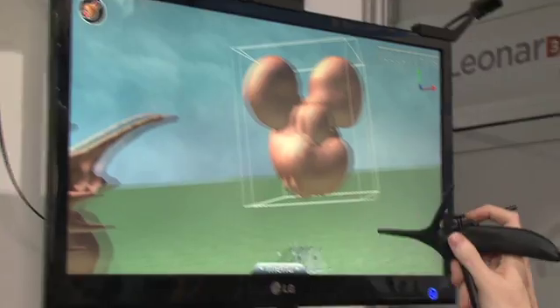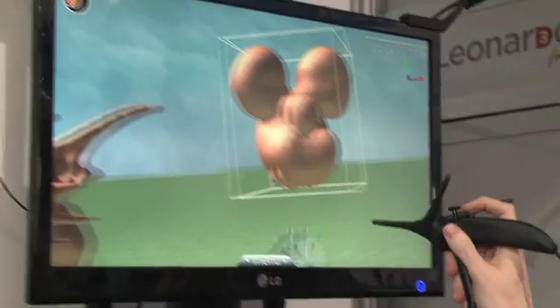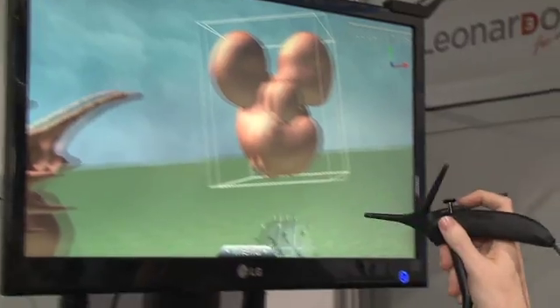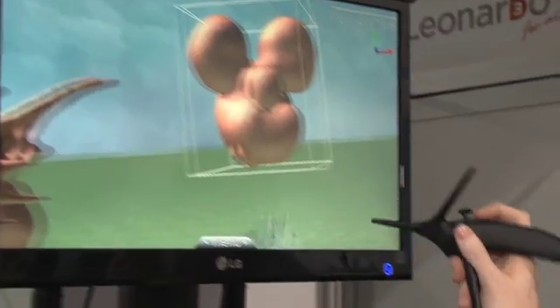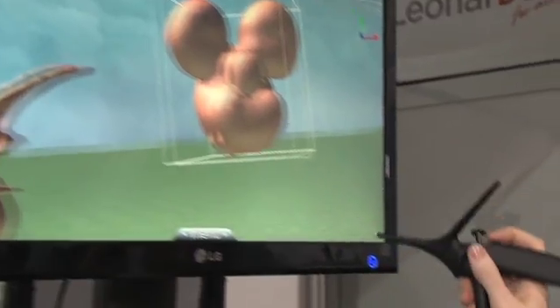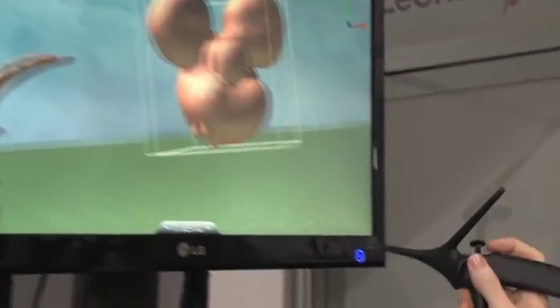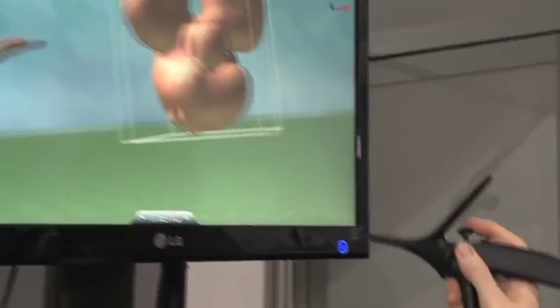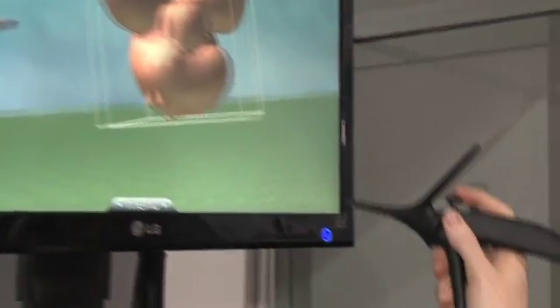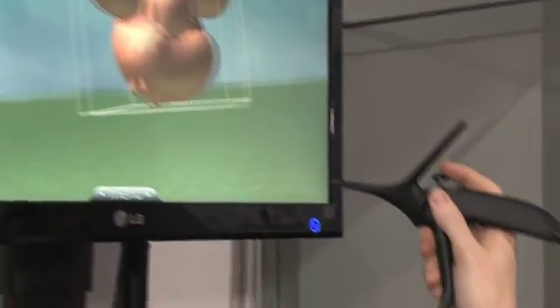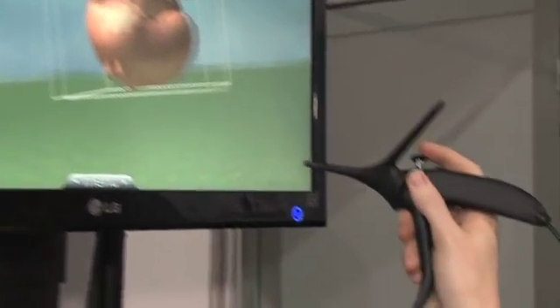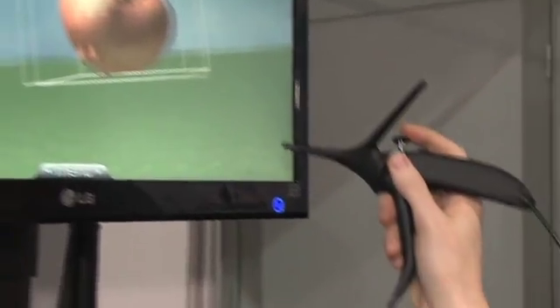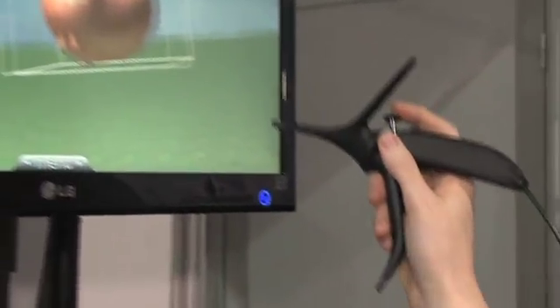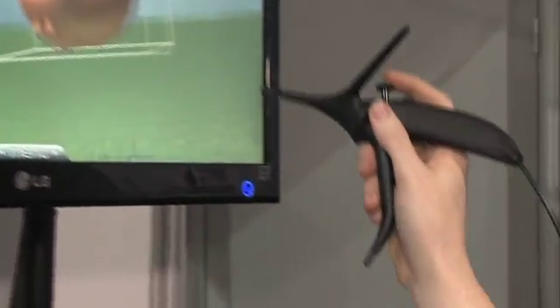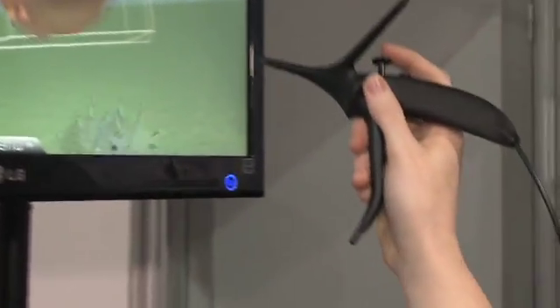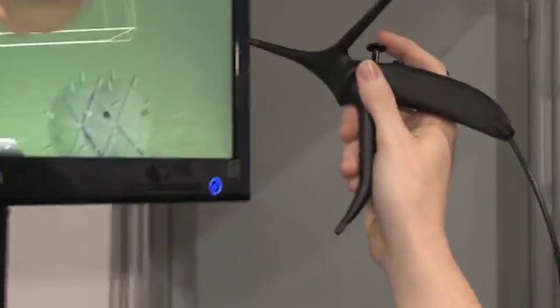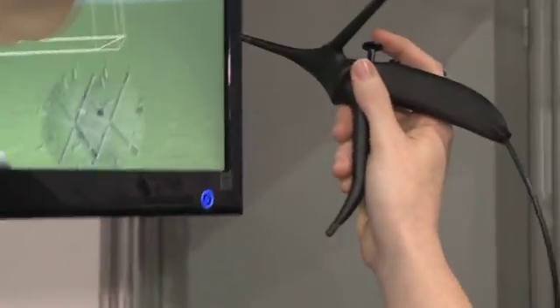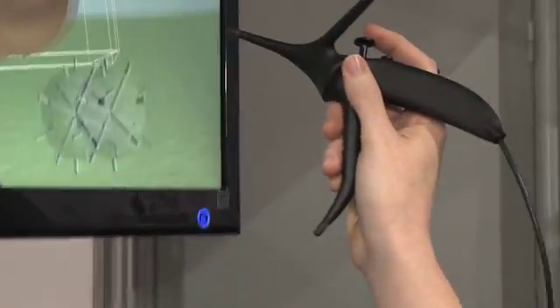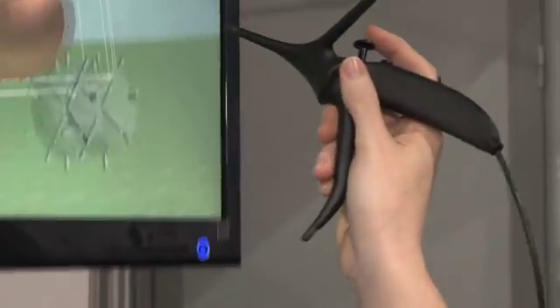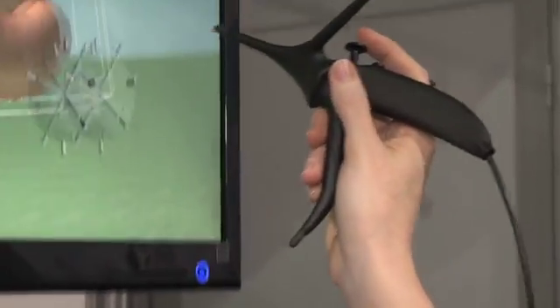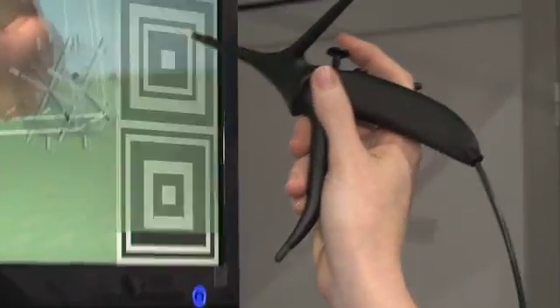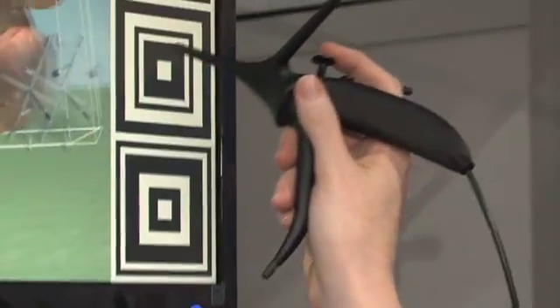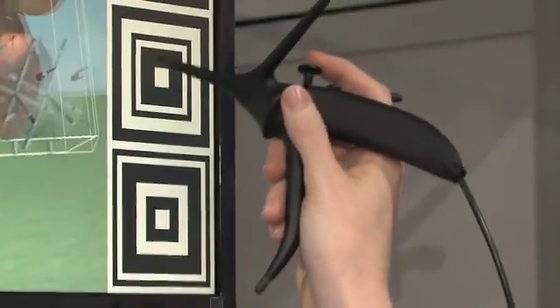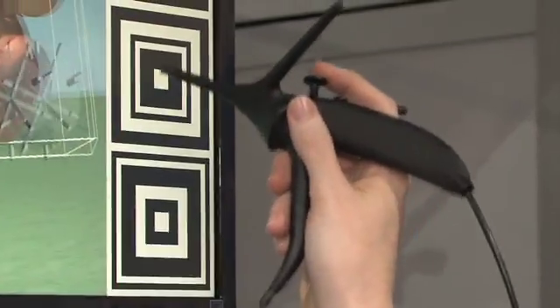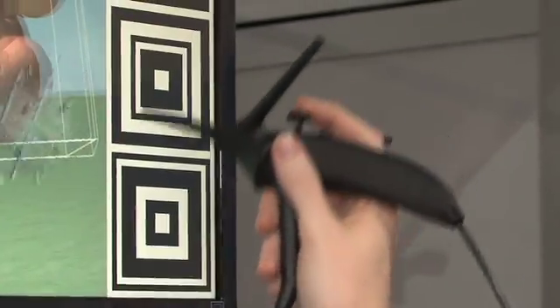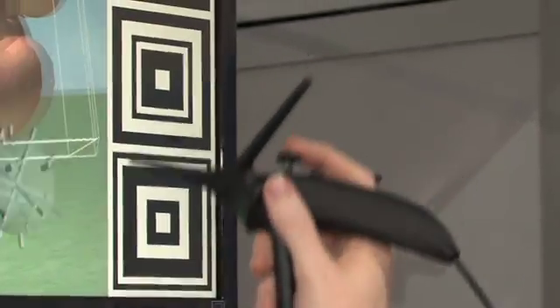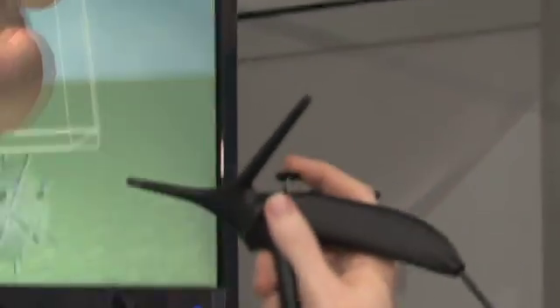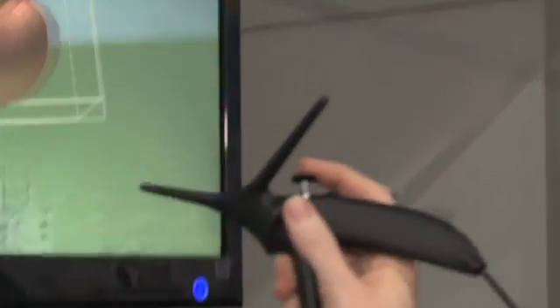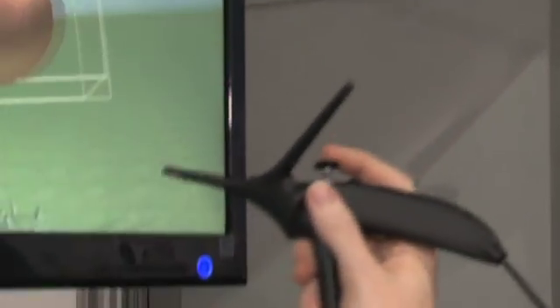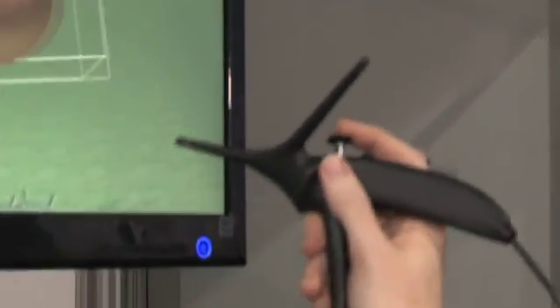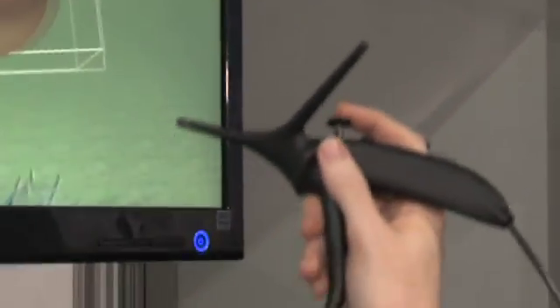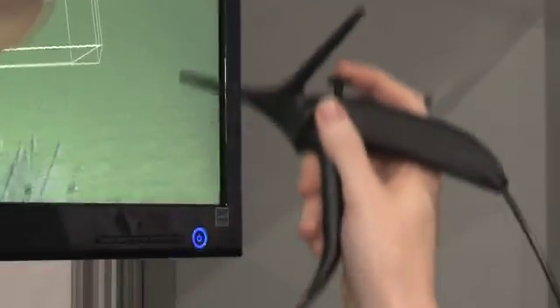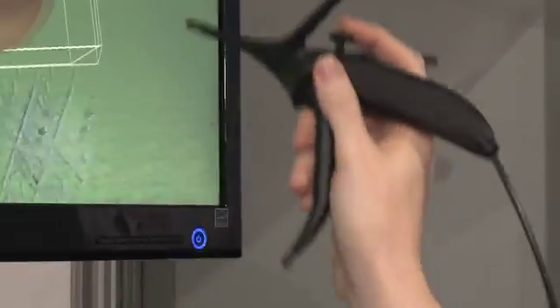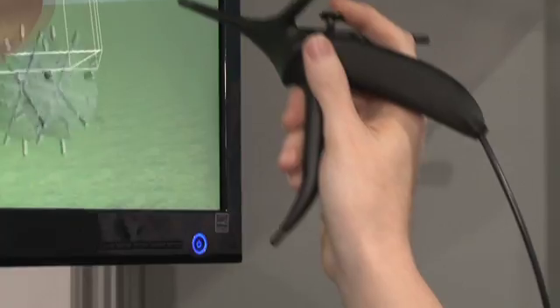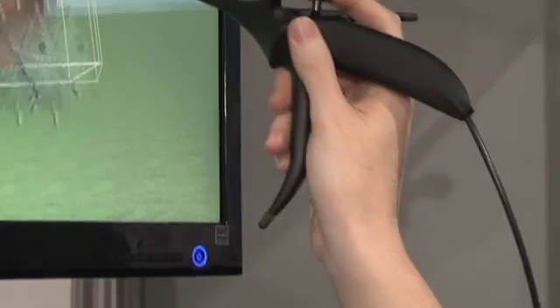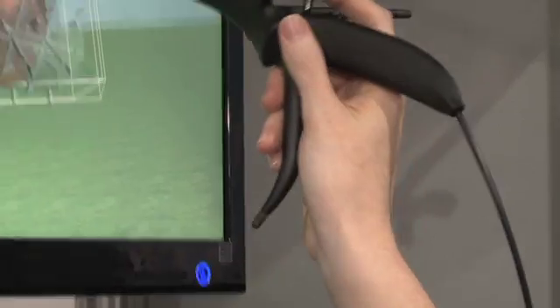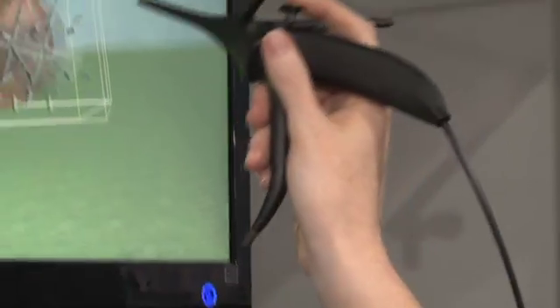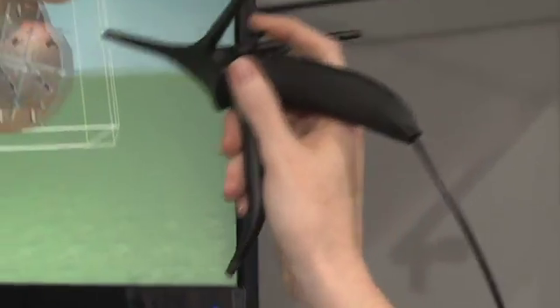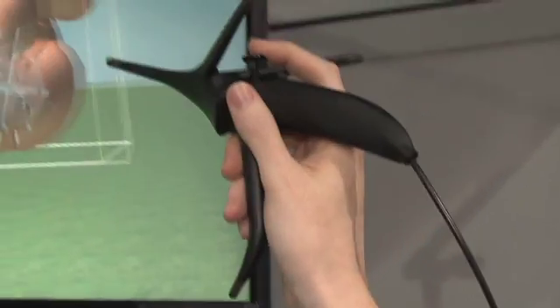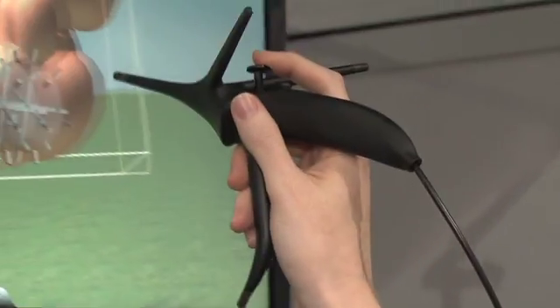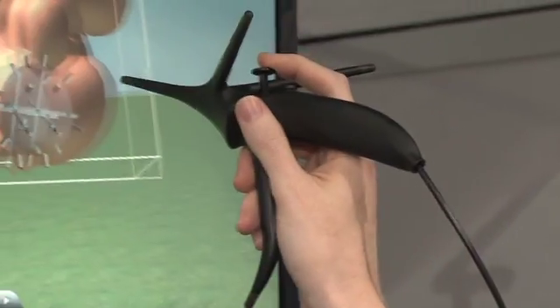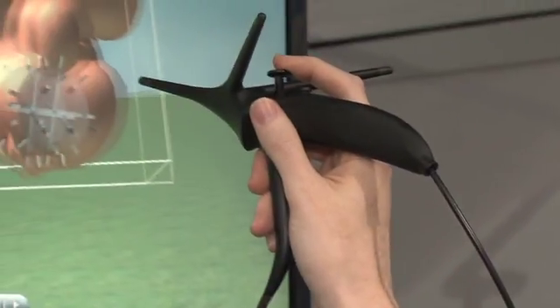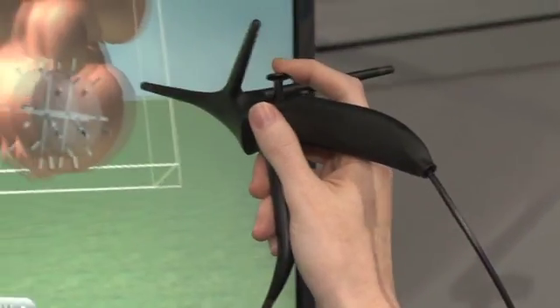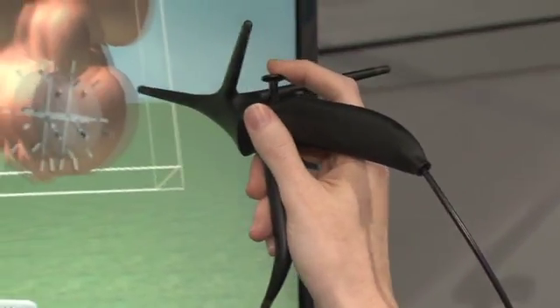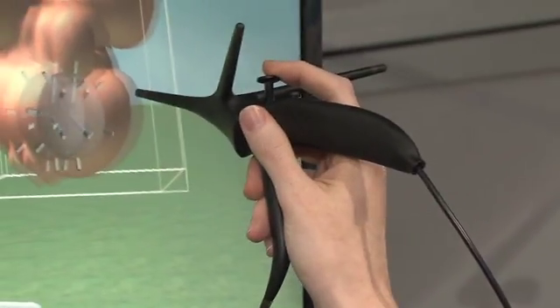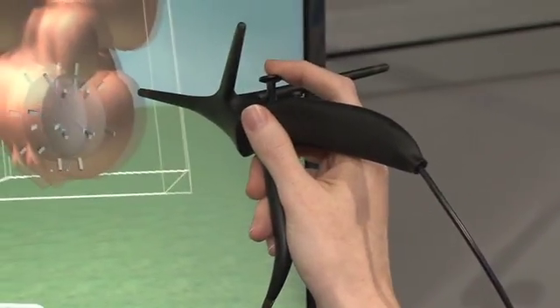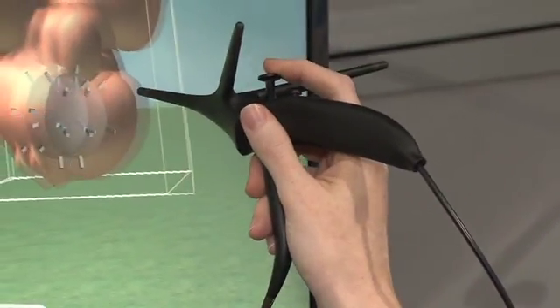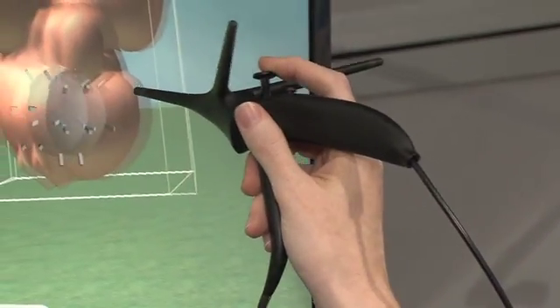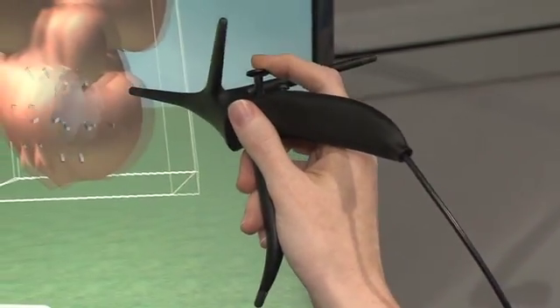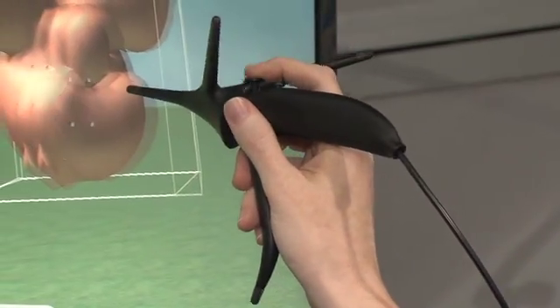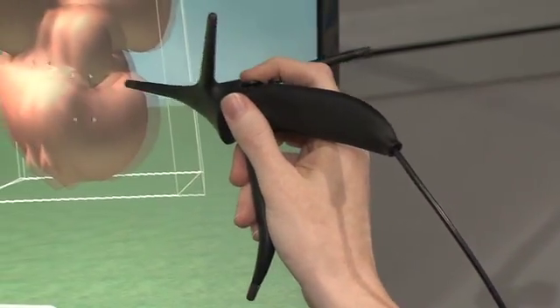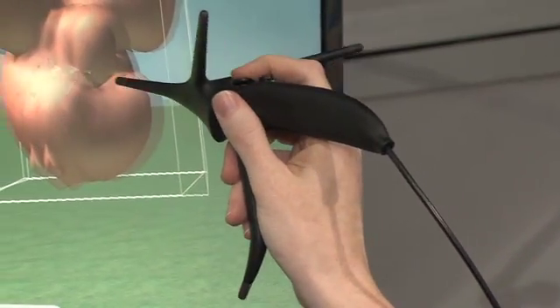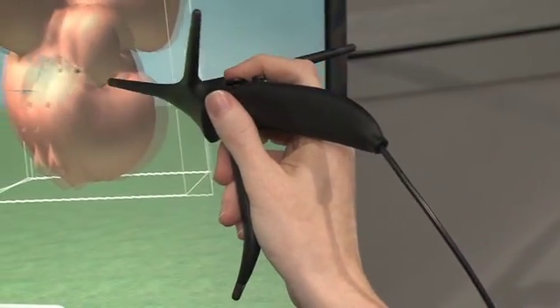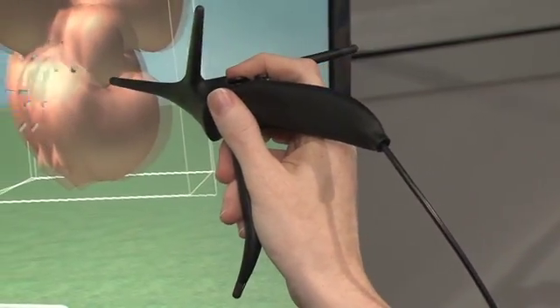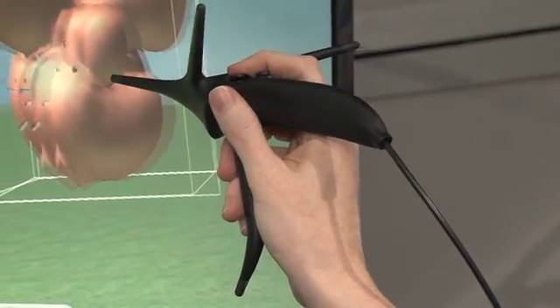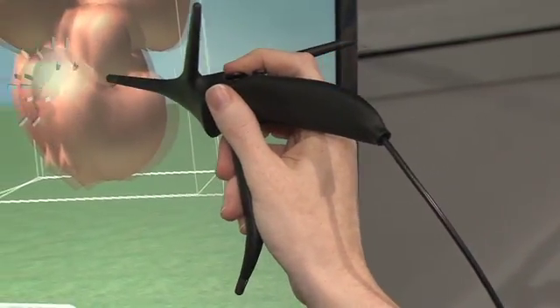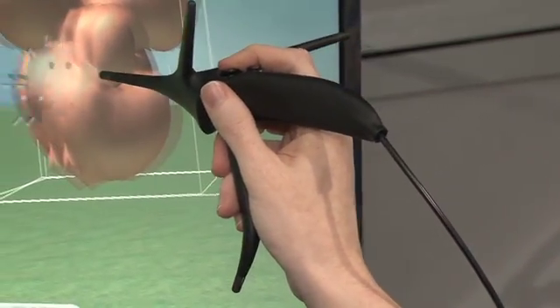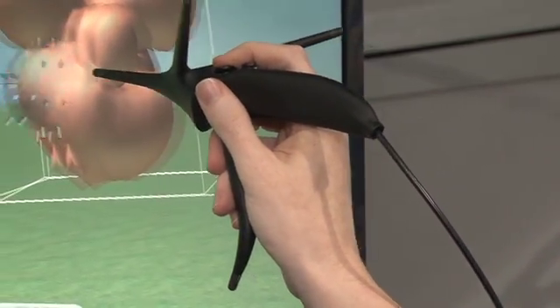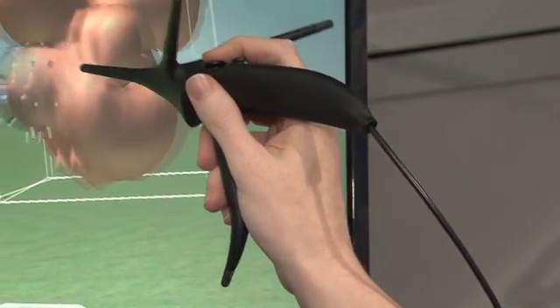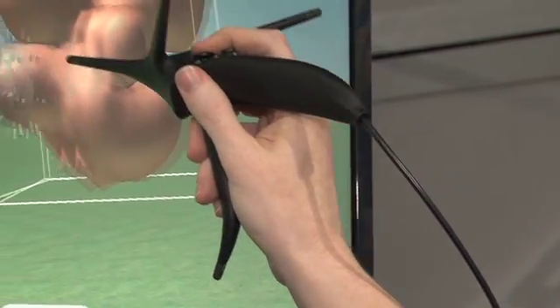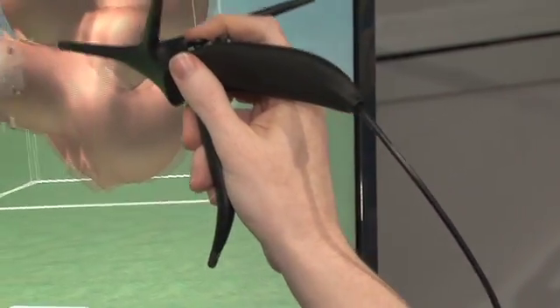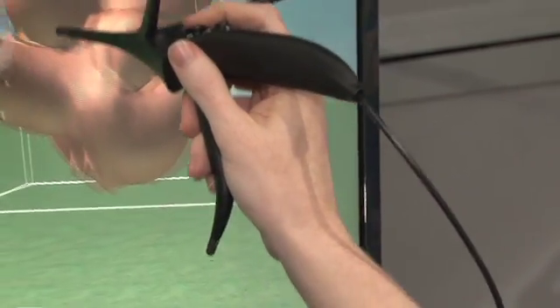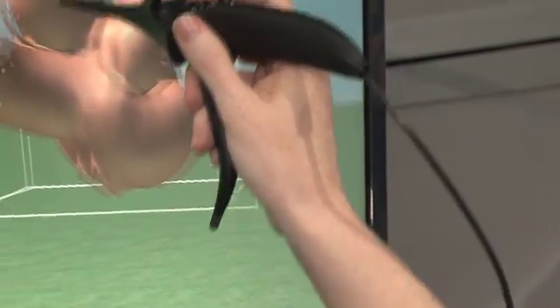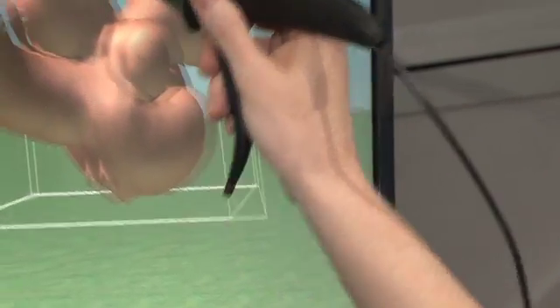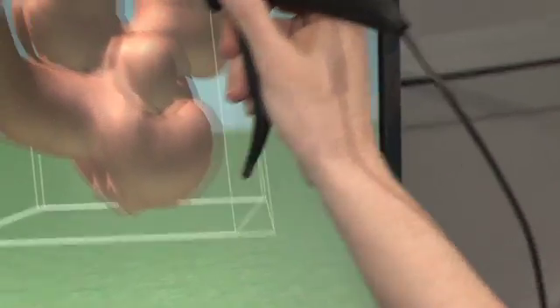A basic purchase is $1,000, and that includes the bird, the sensors, the eyeglasses, and the software.